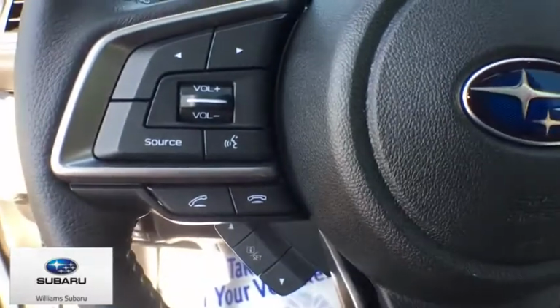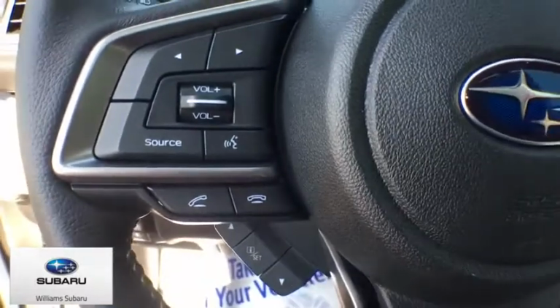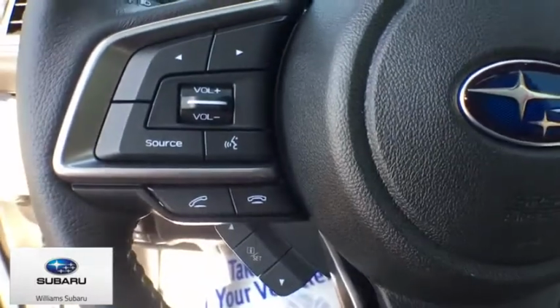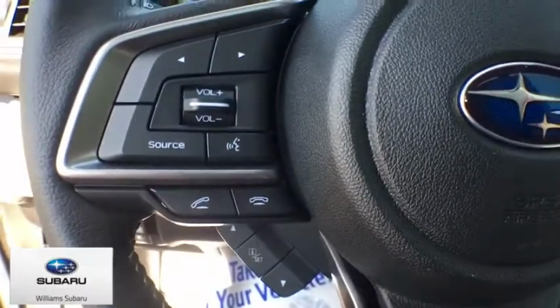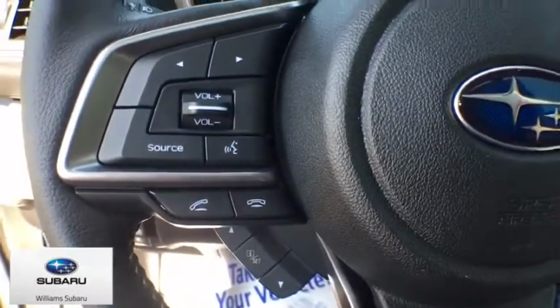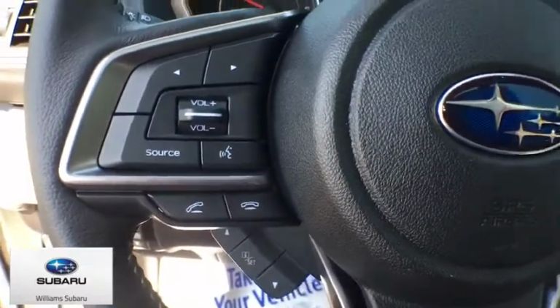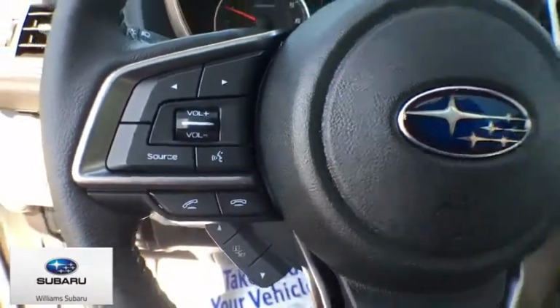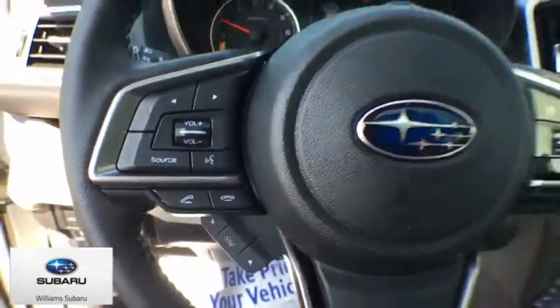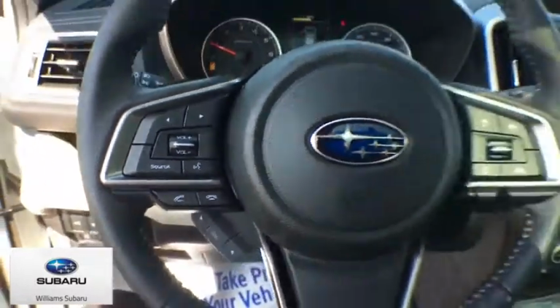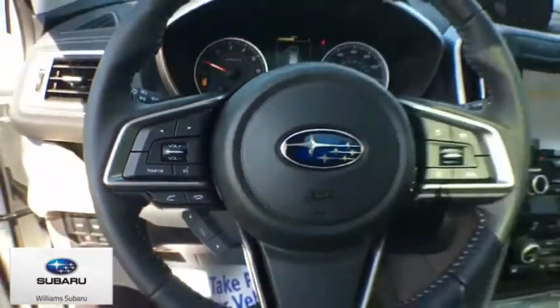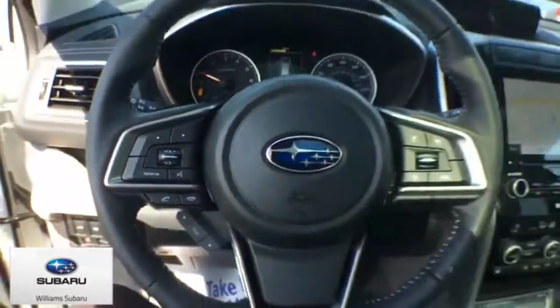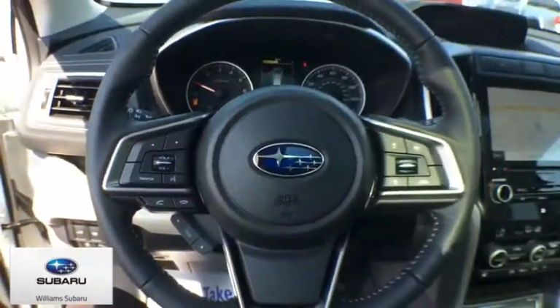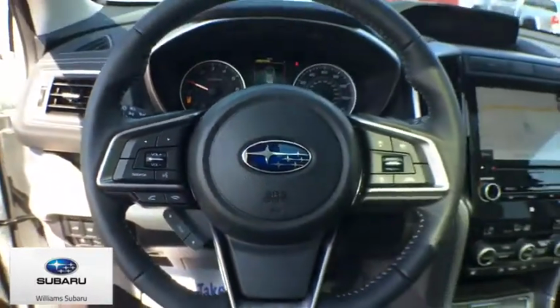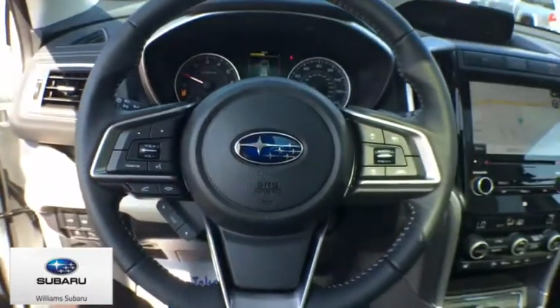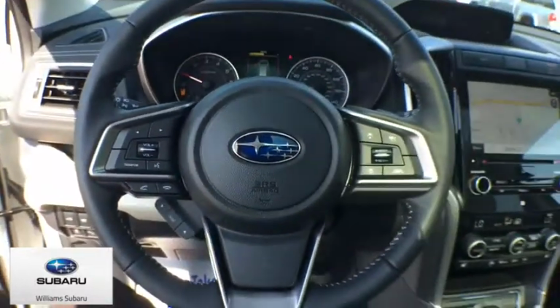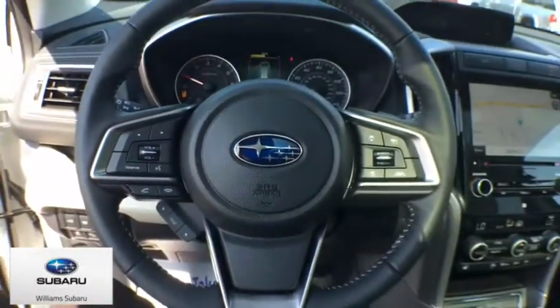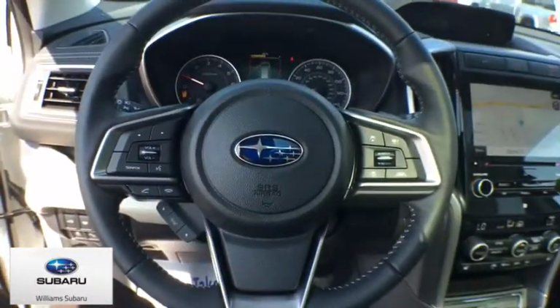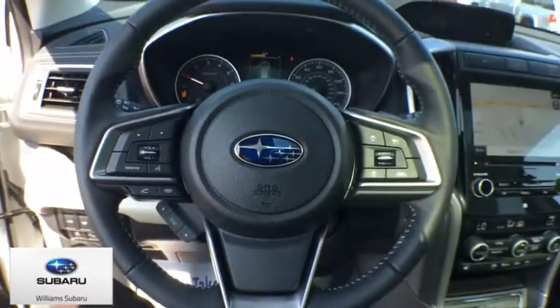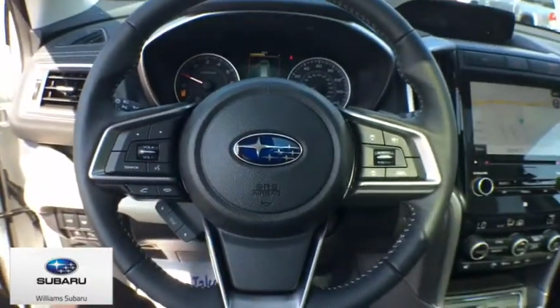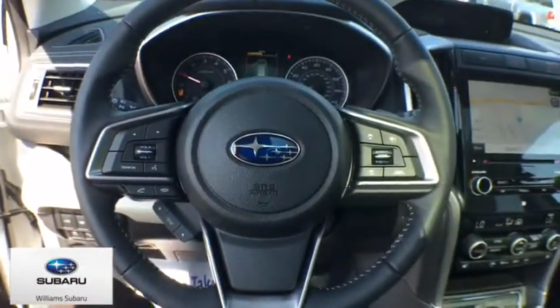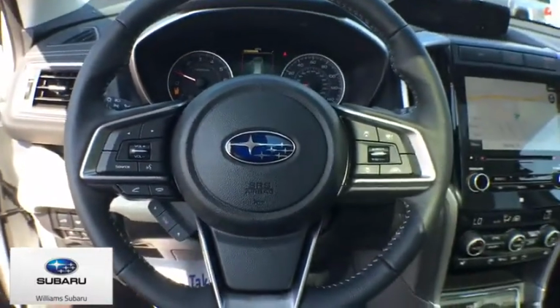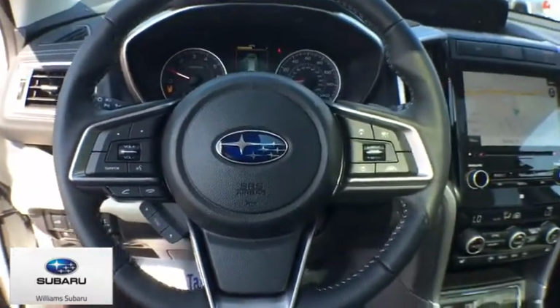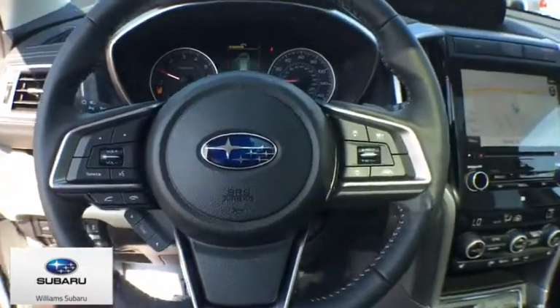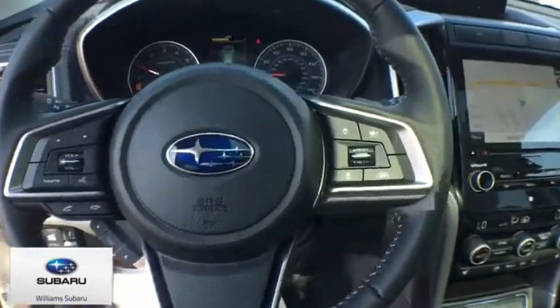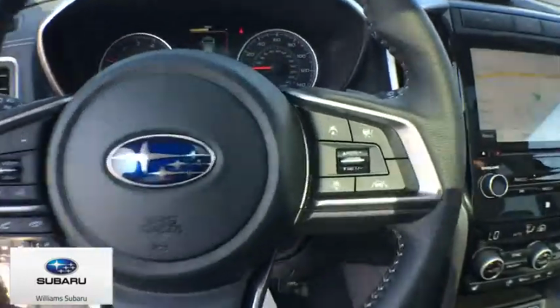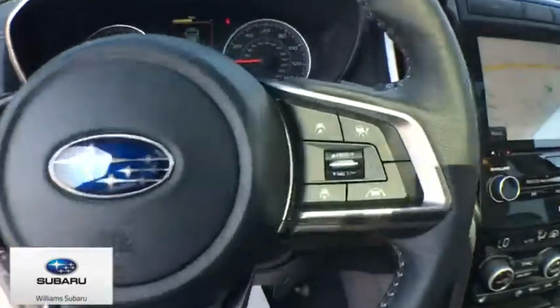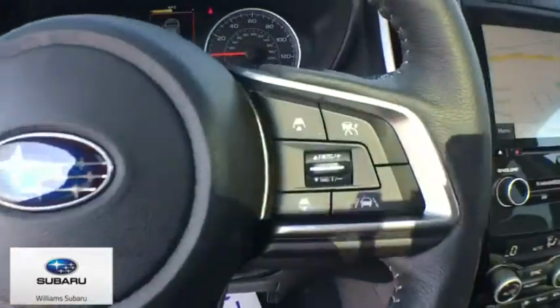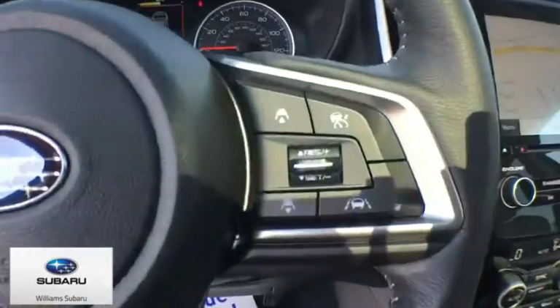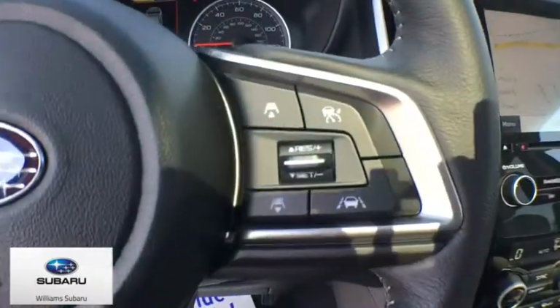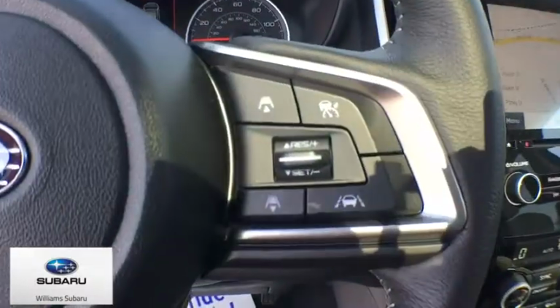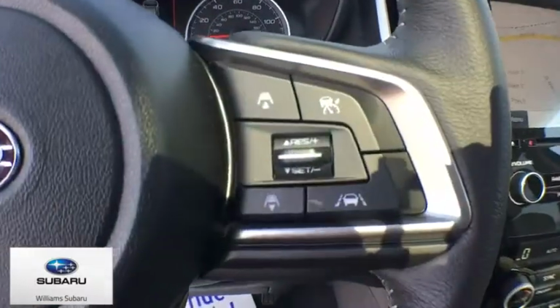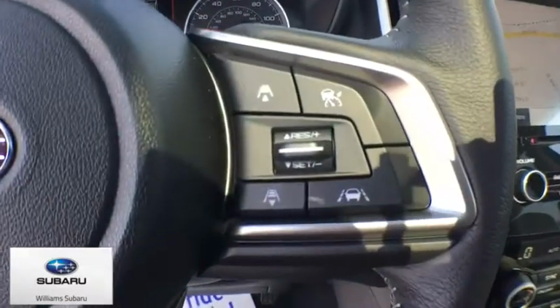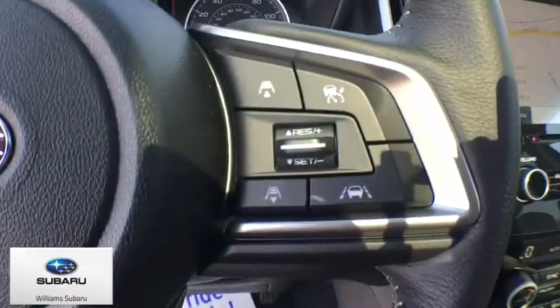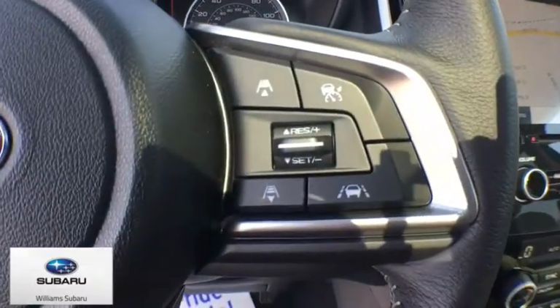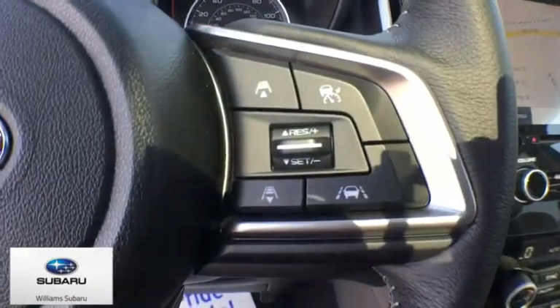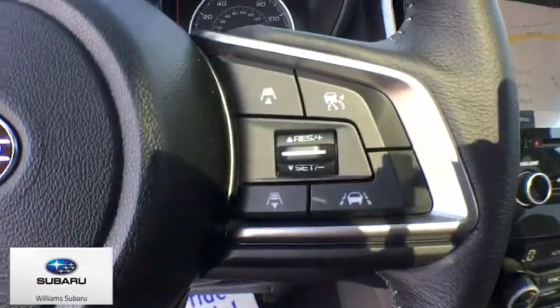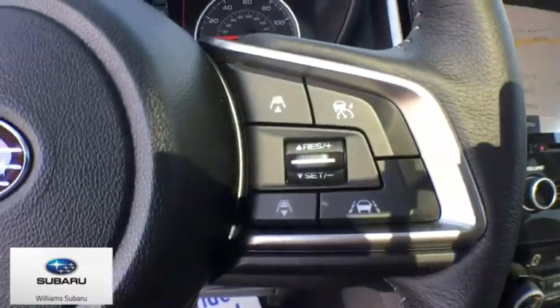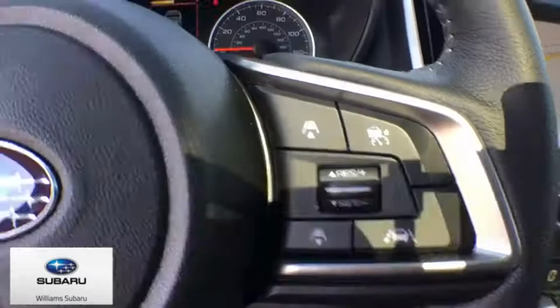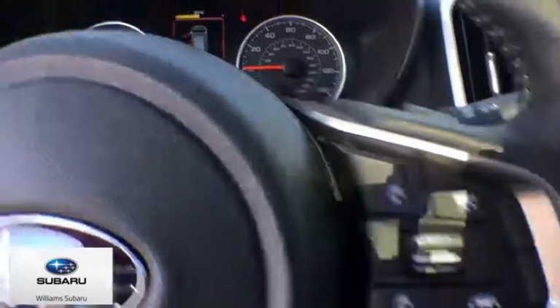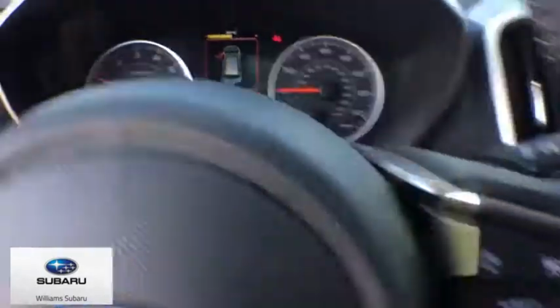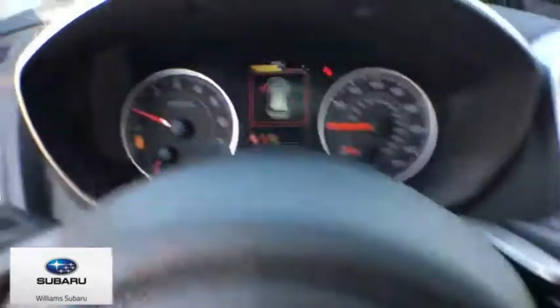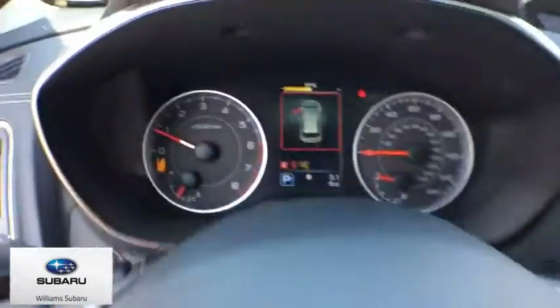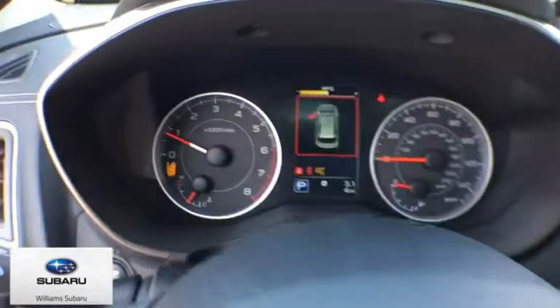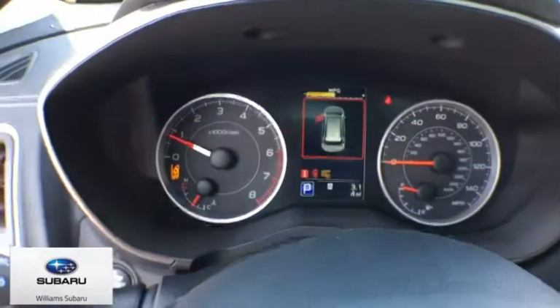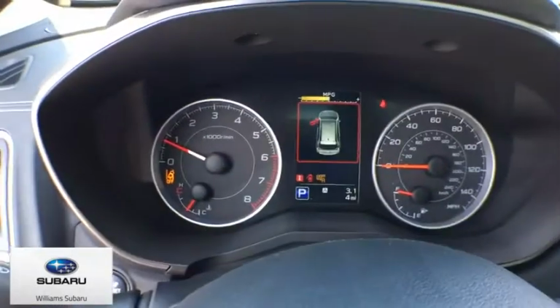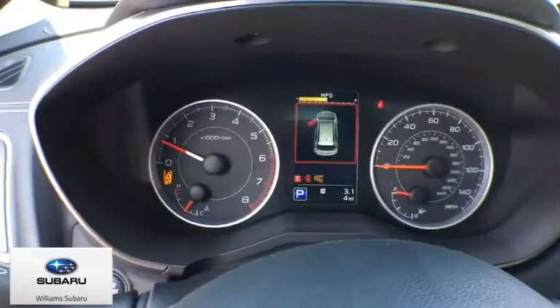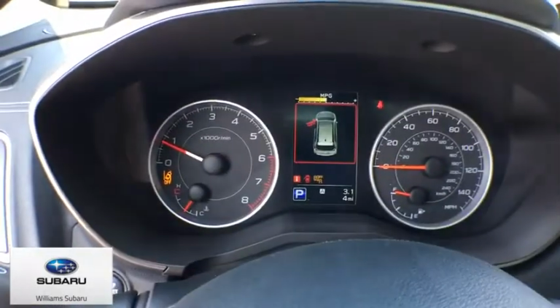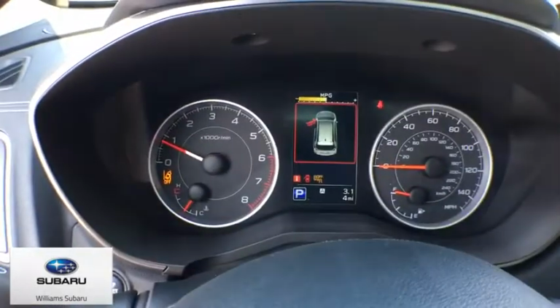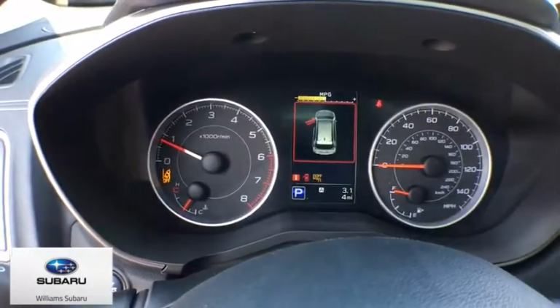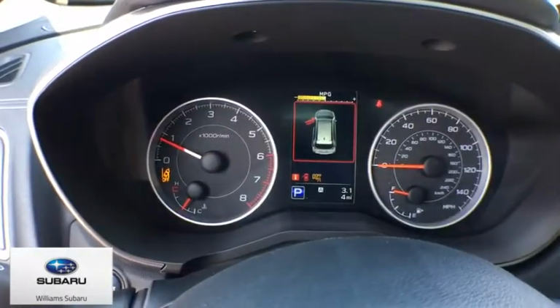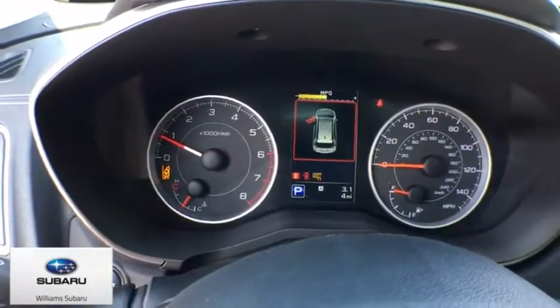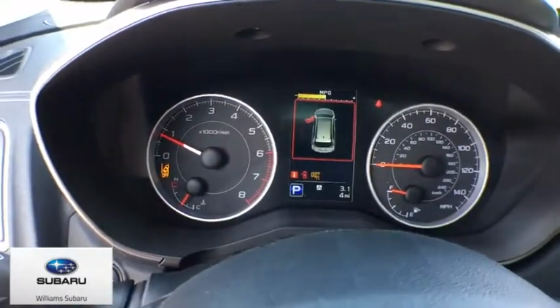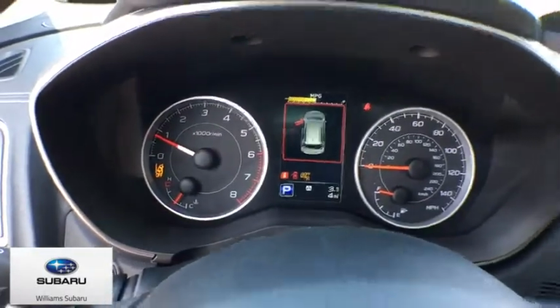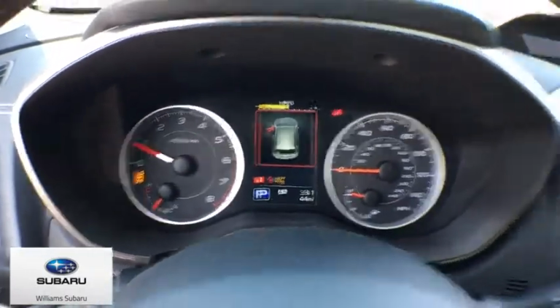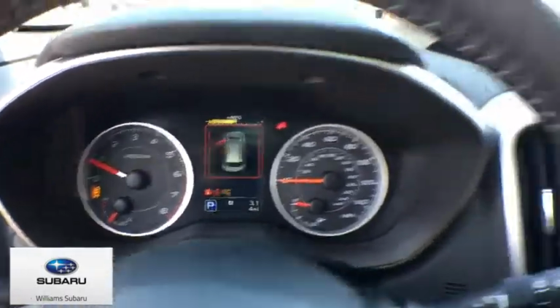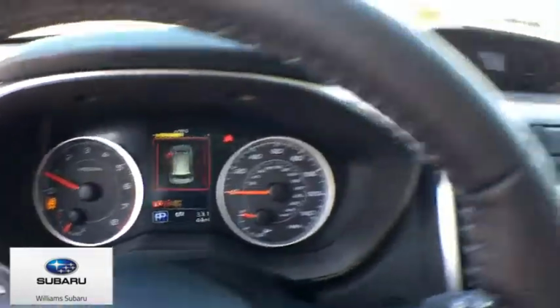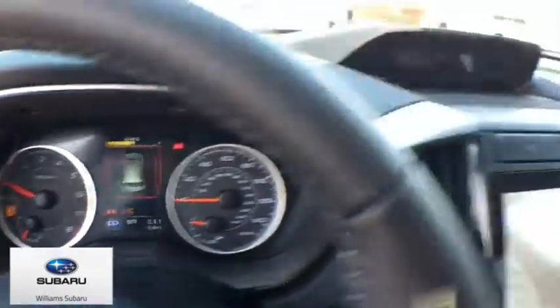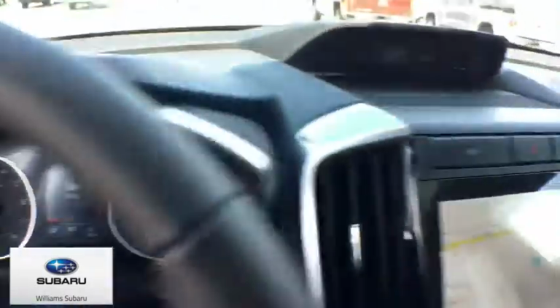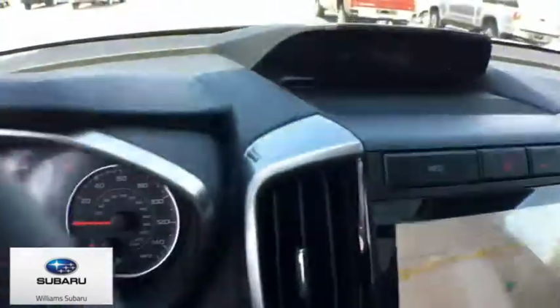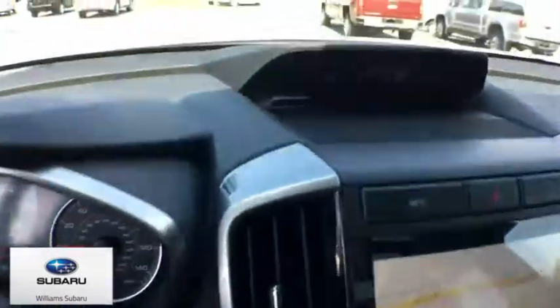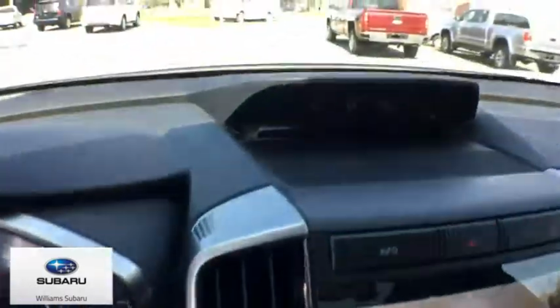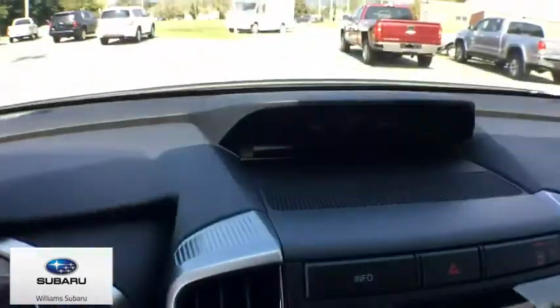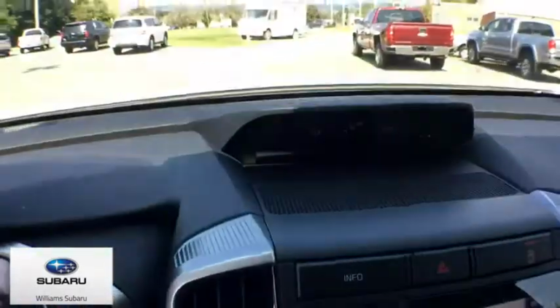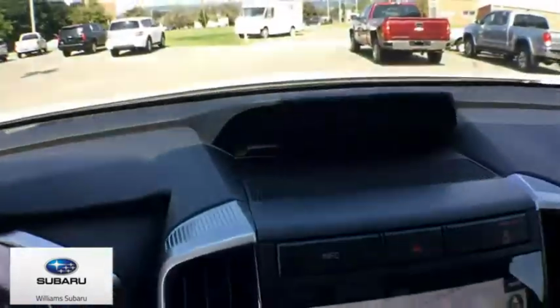Overhead console, panic alarm, remote keyless entry, brake assist, tachometer, power driver's seat, rear window wiper.